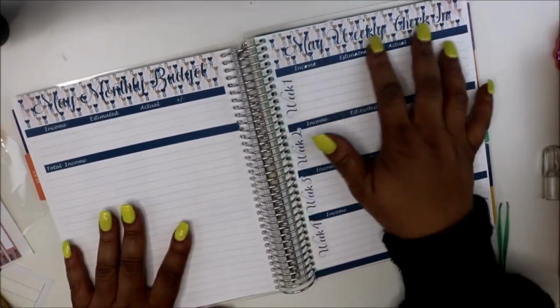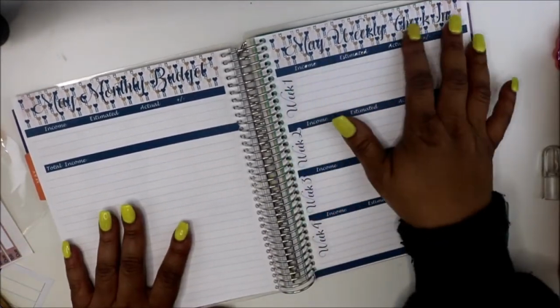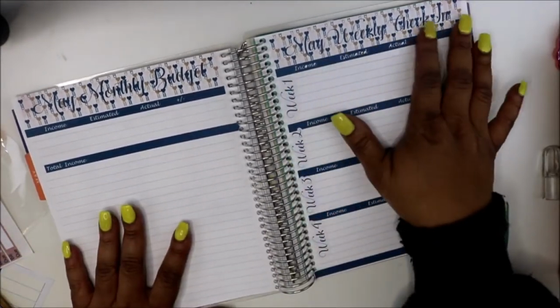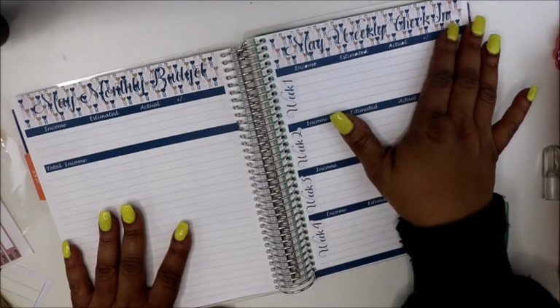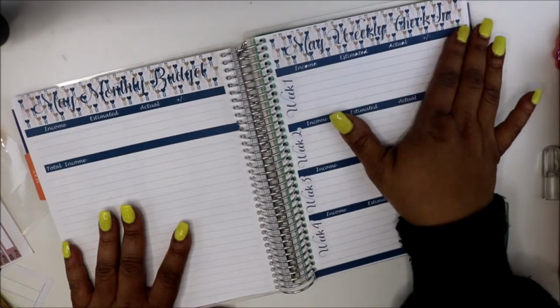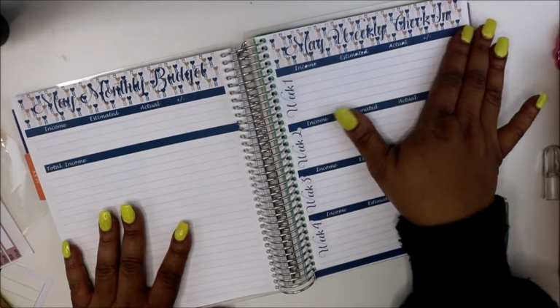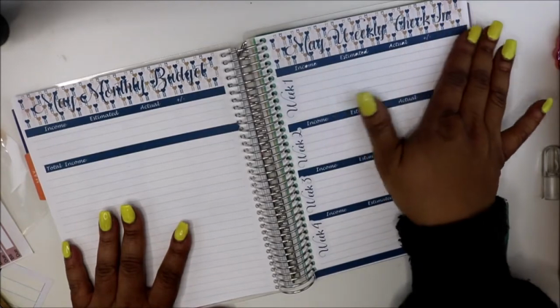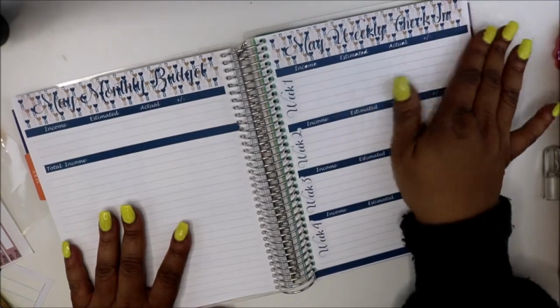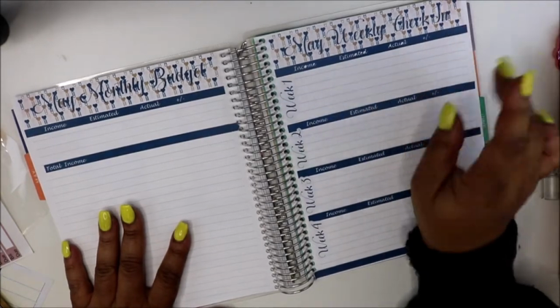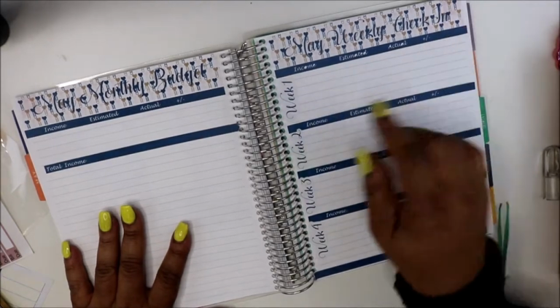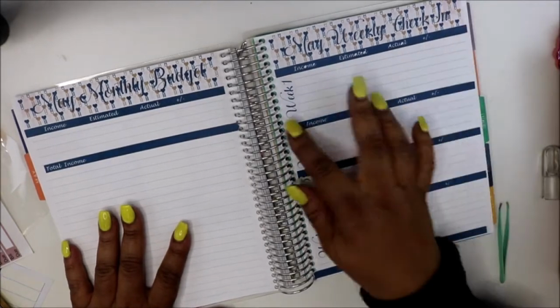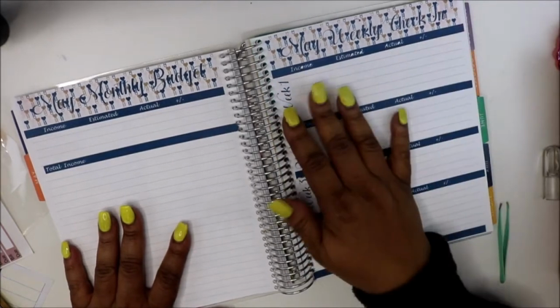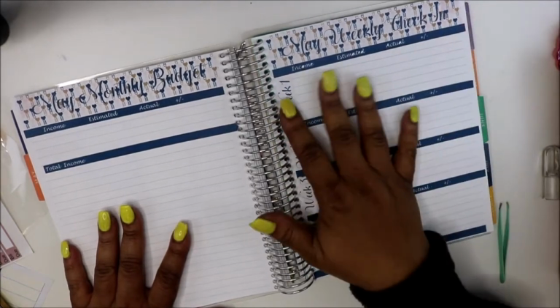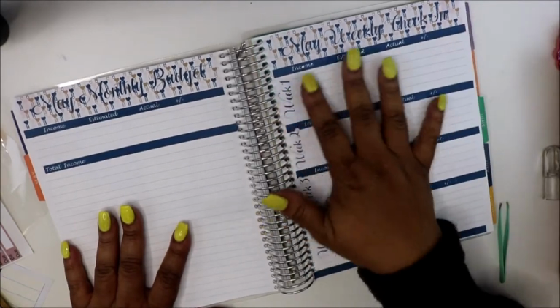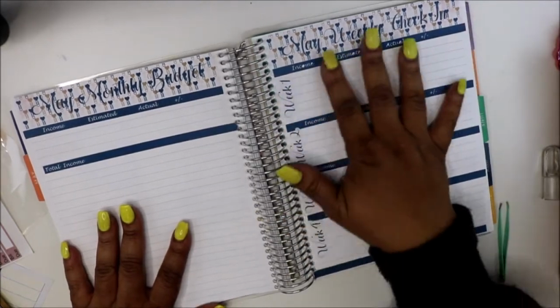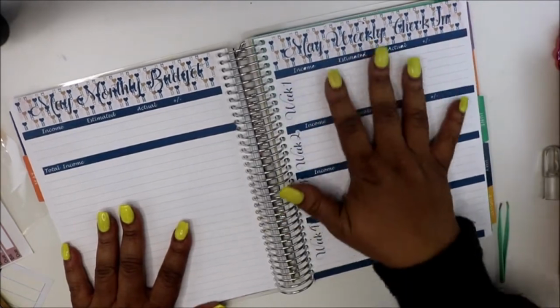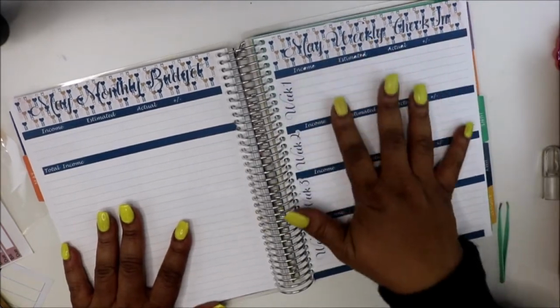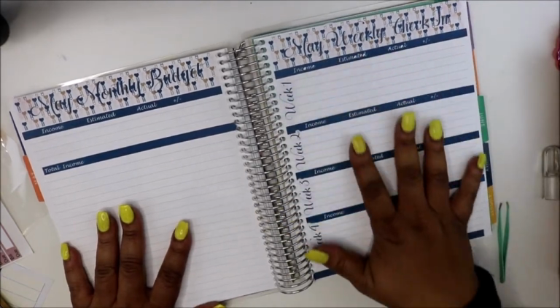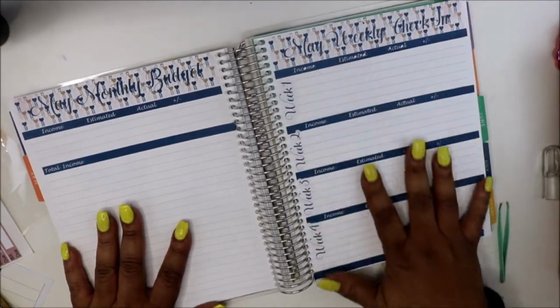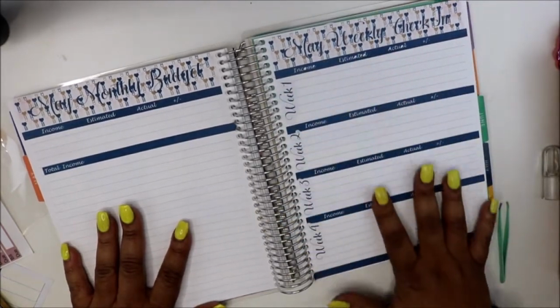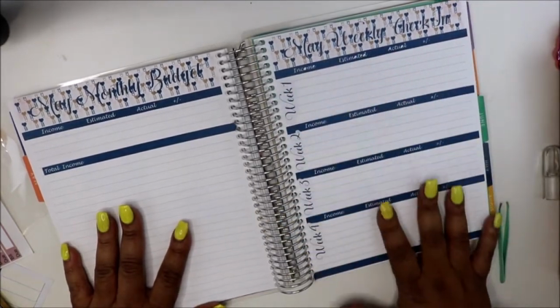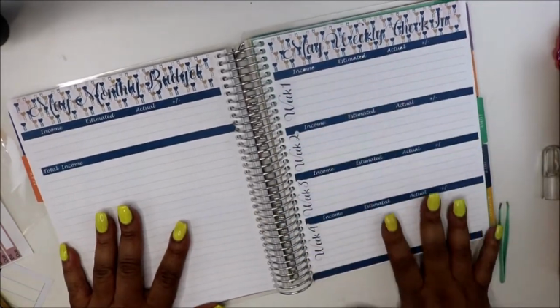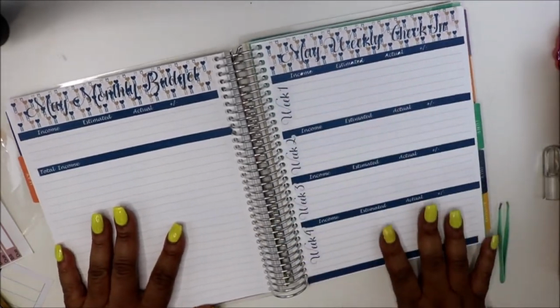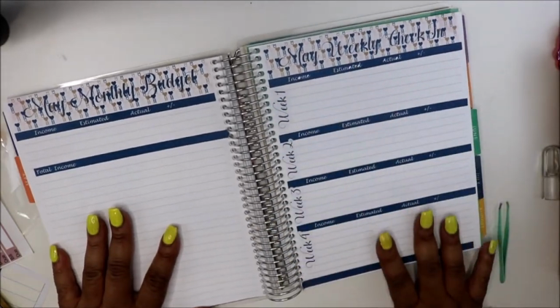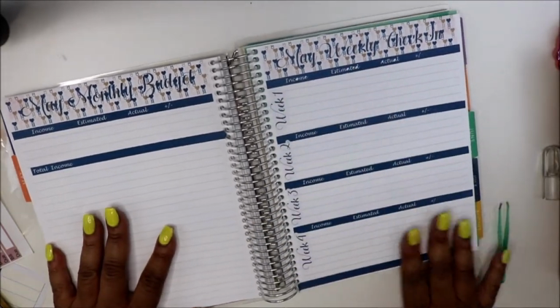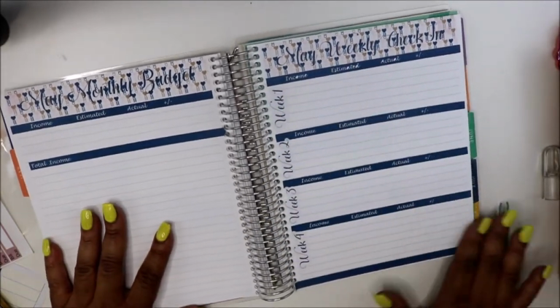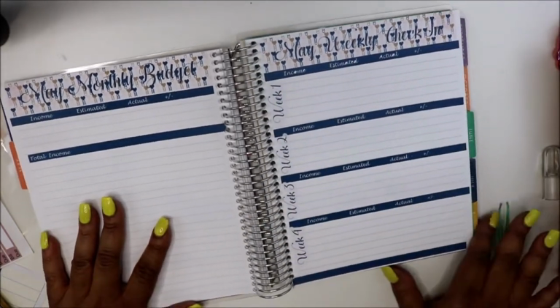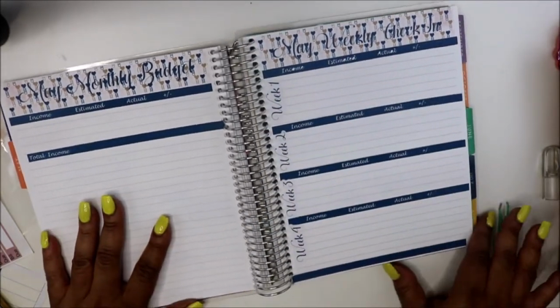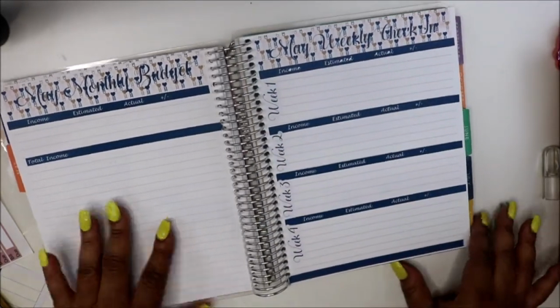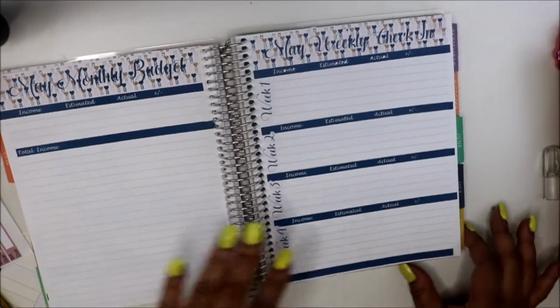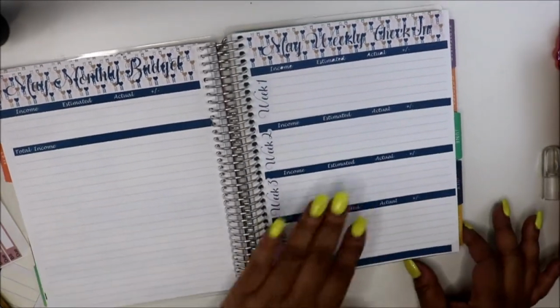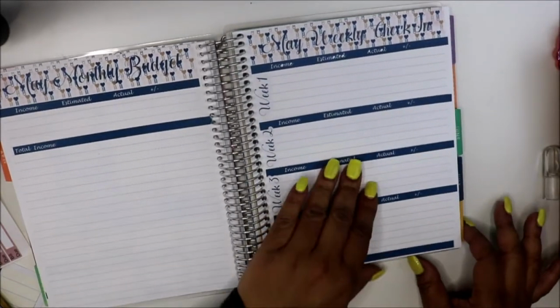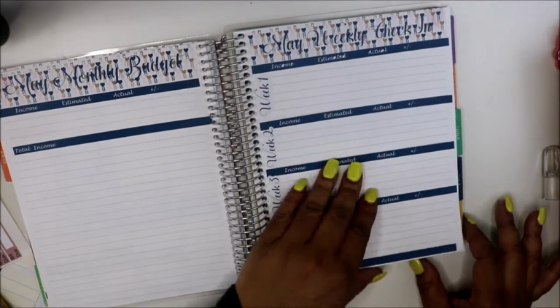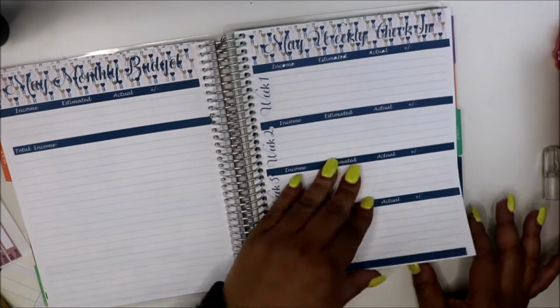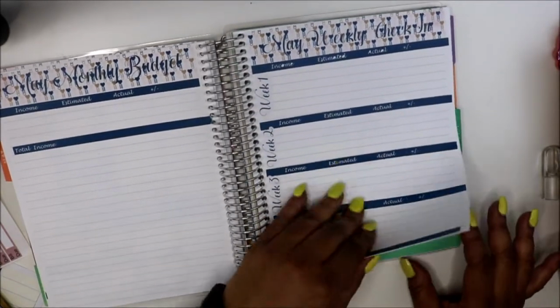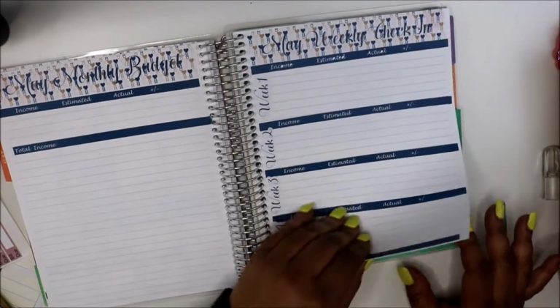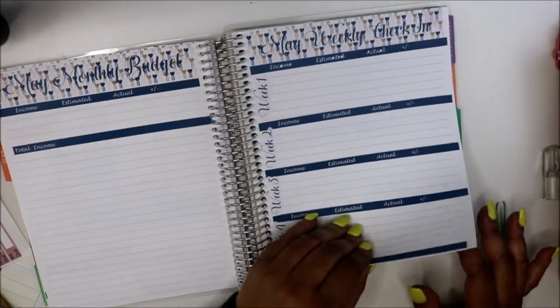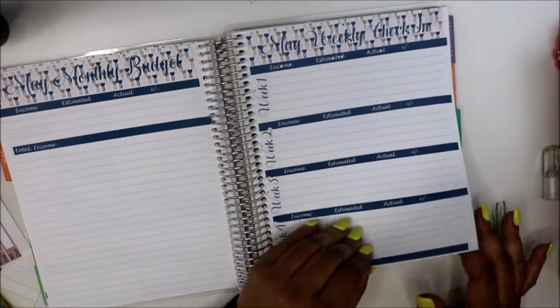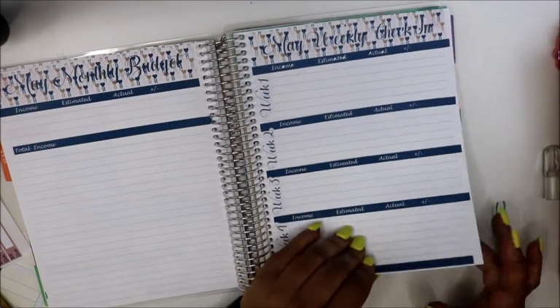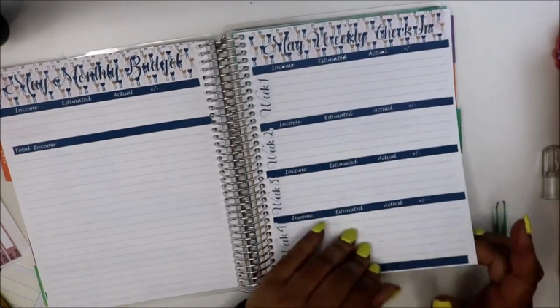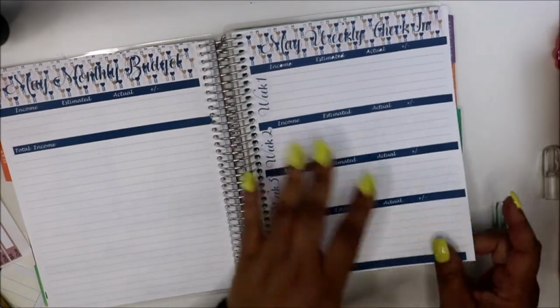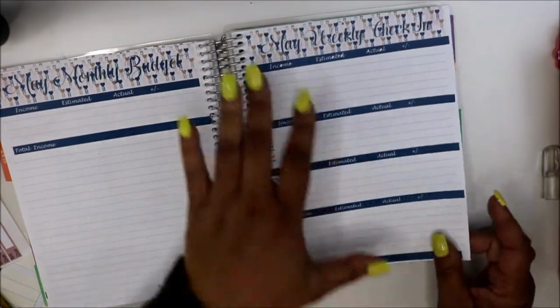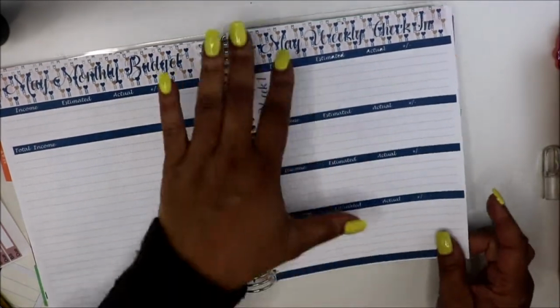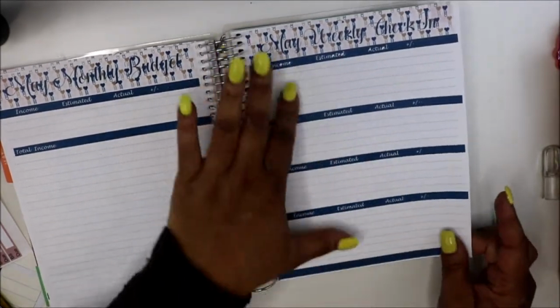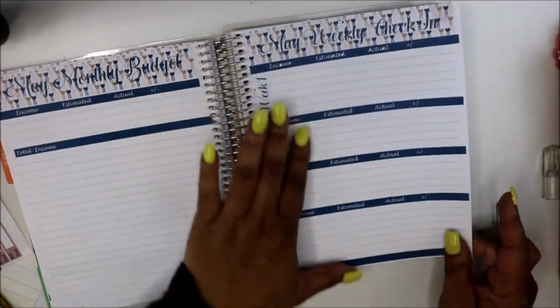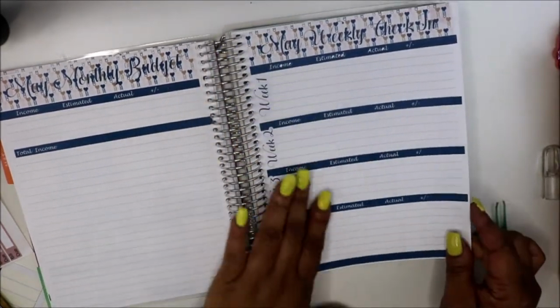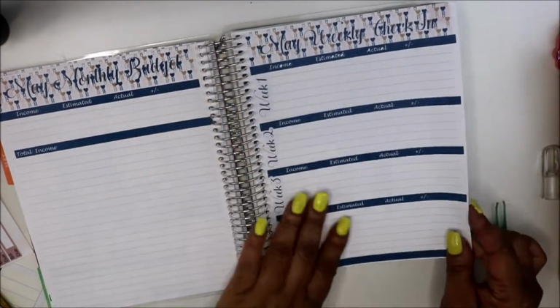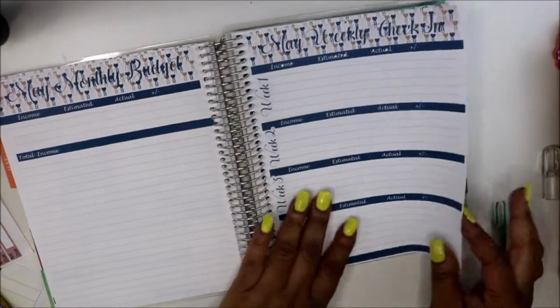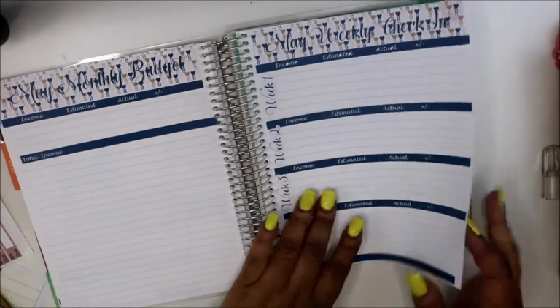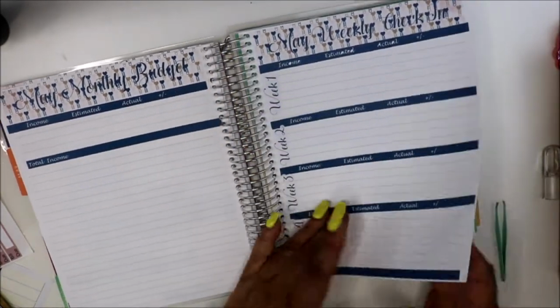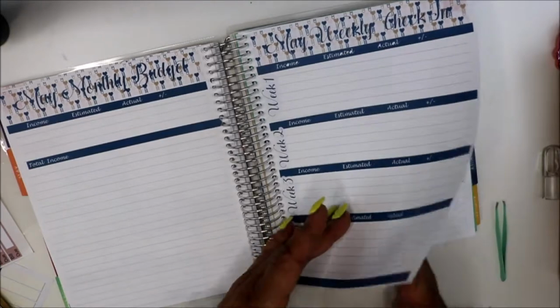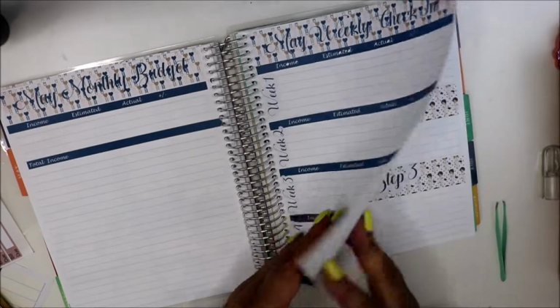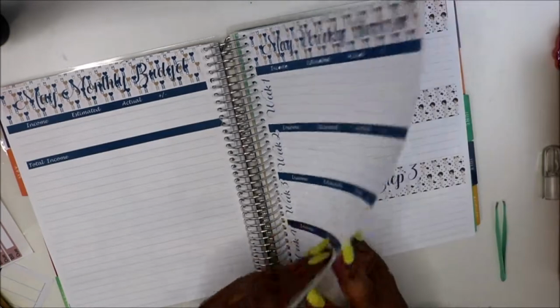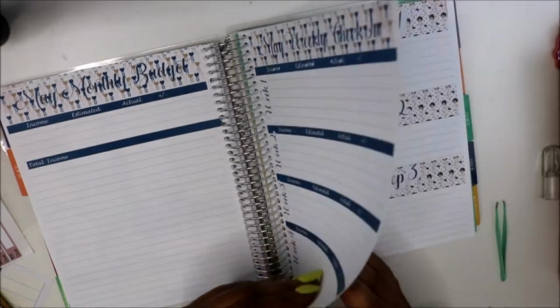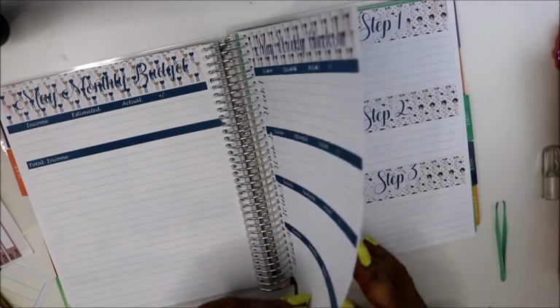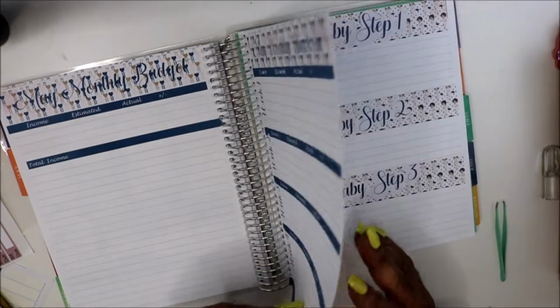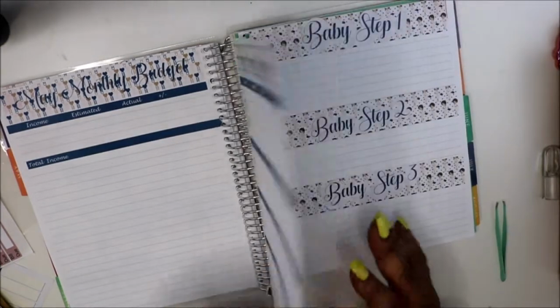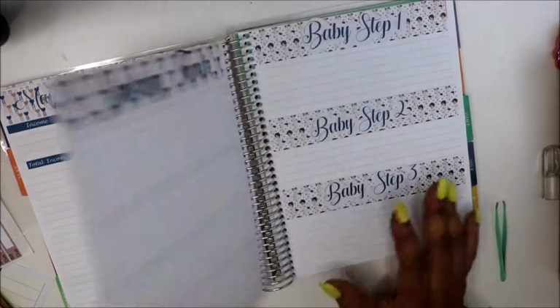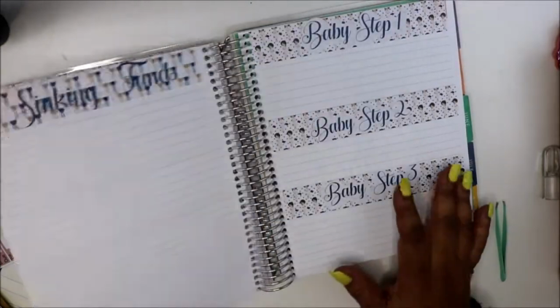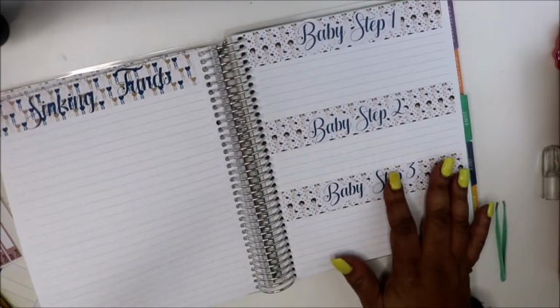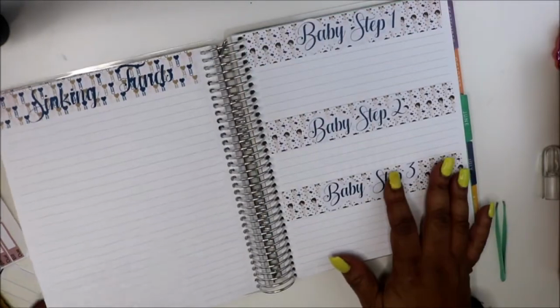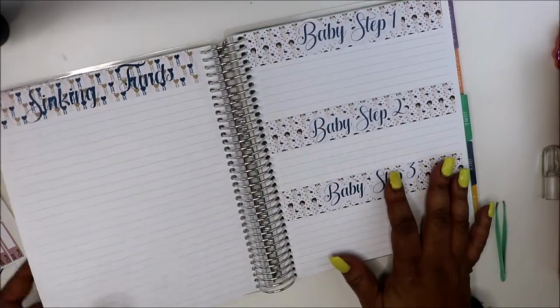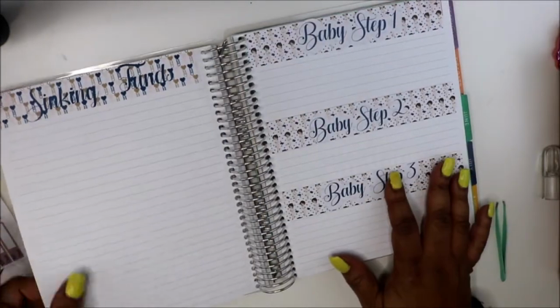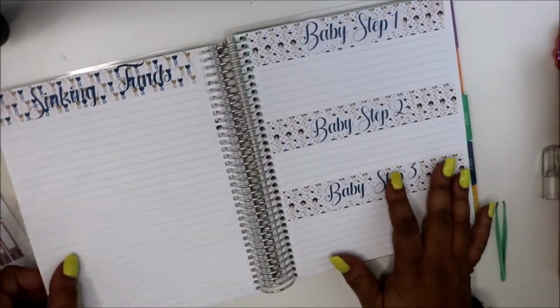May weekly check-in — this is what that looks like. I'm going to go back and put lines and all that good stuff in there.